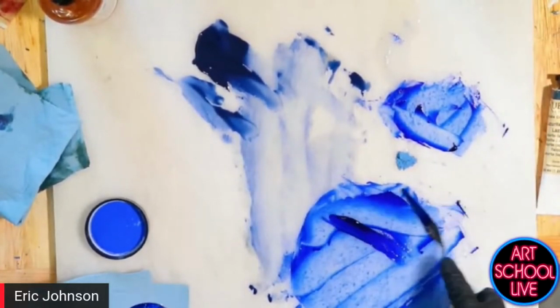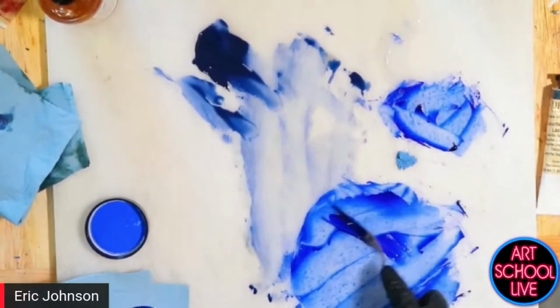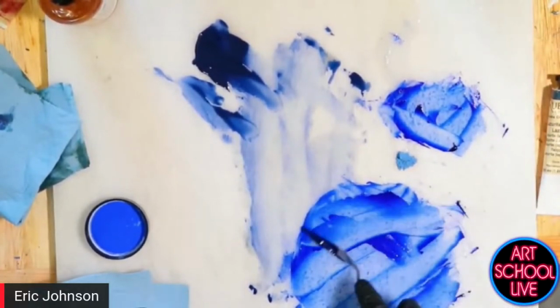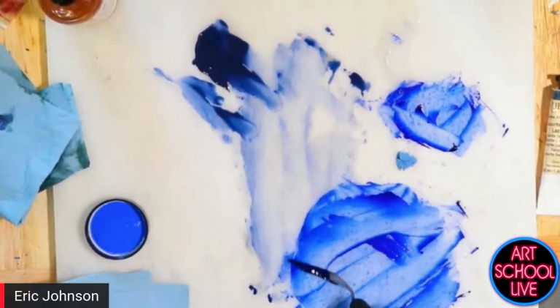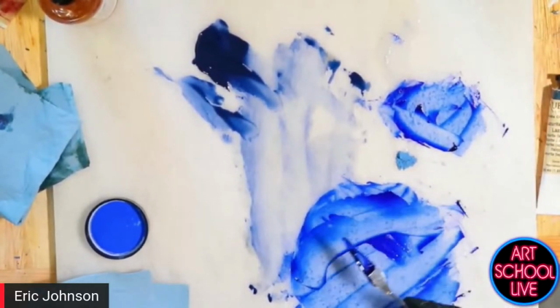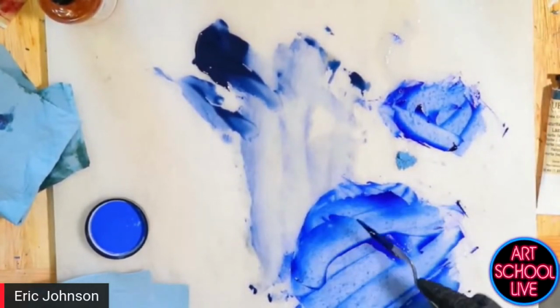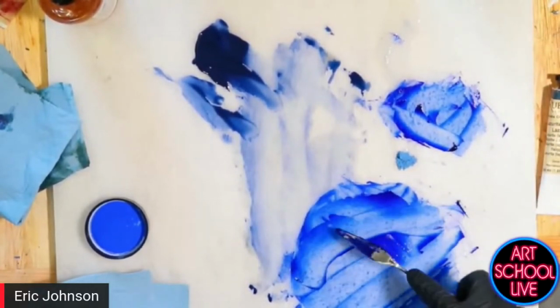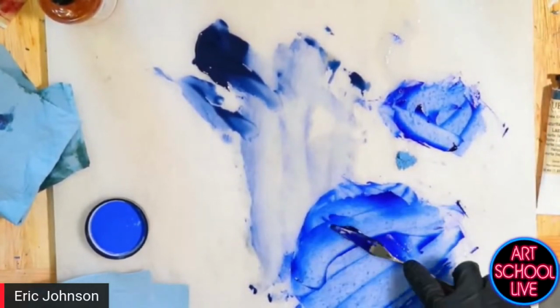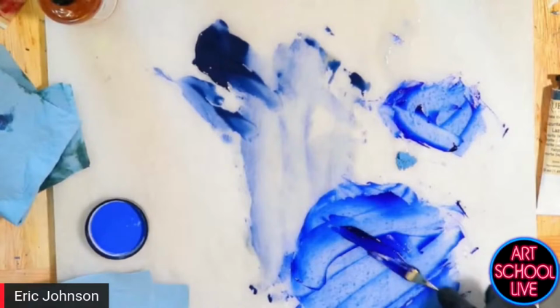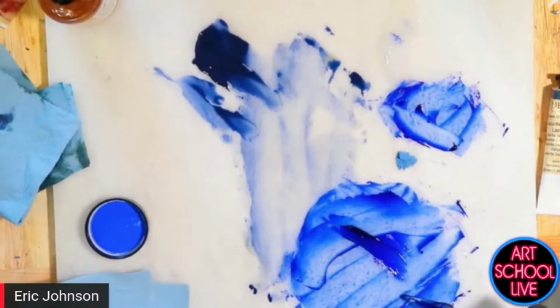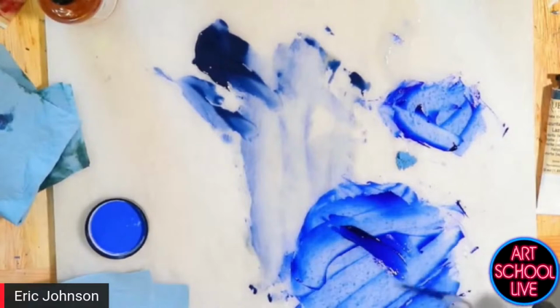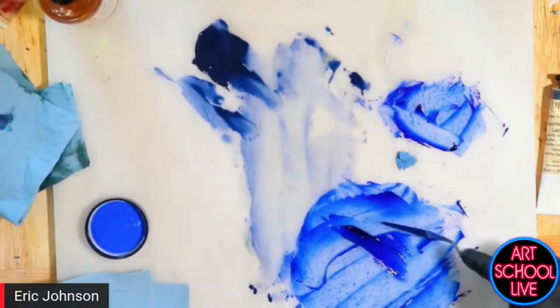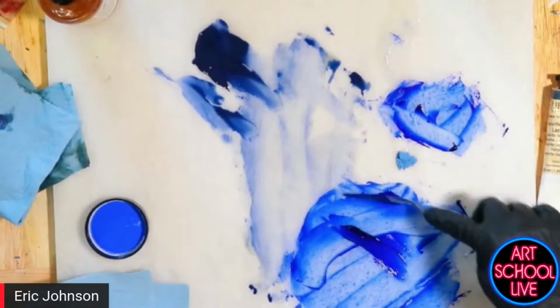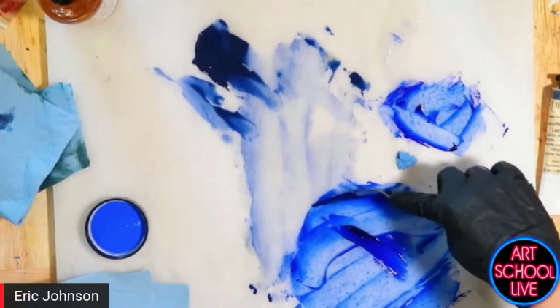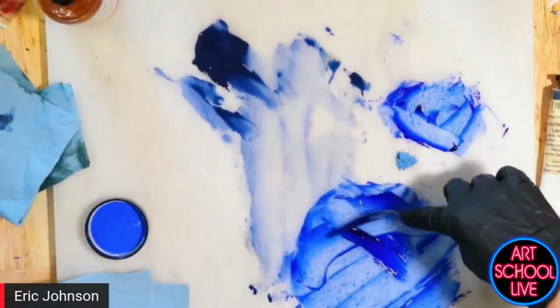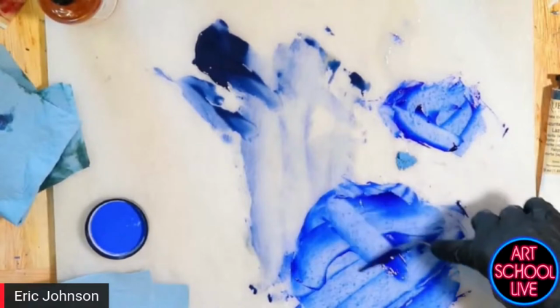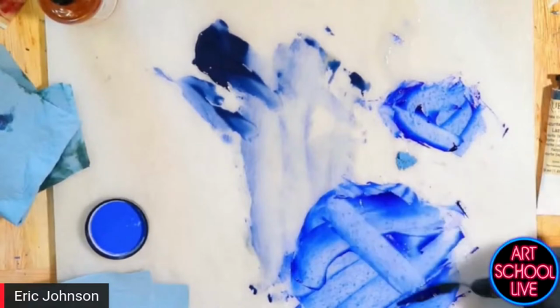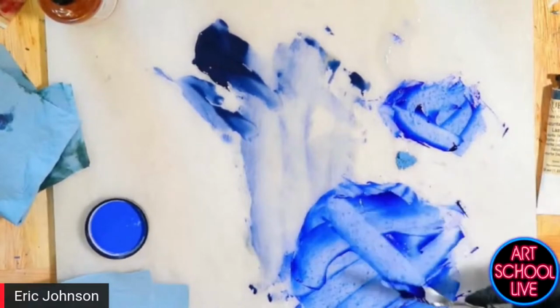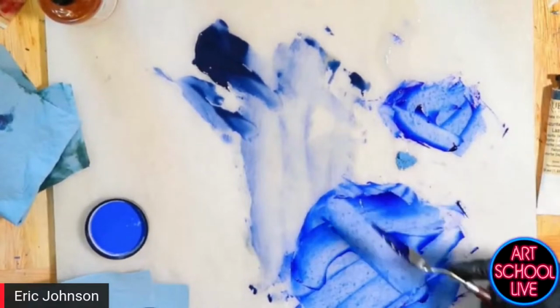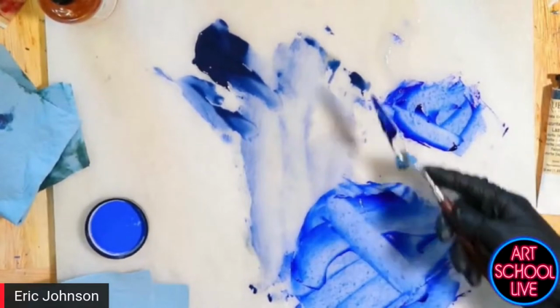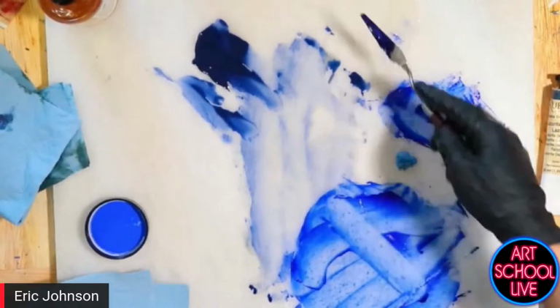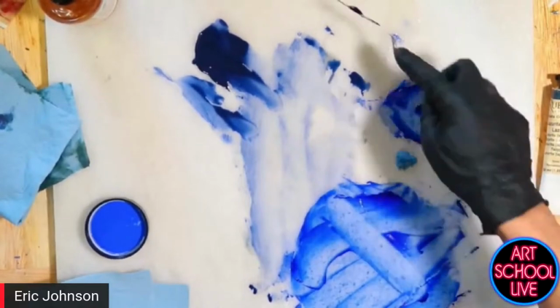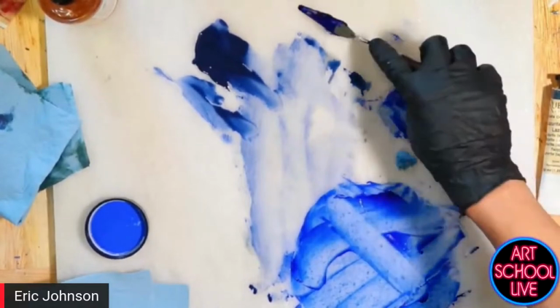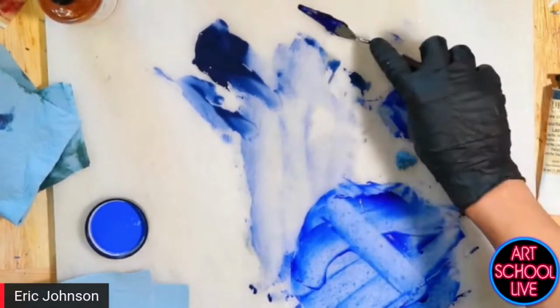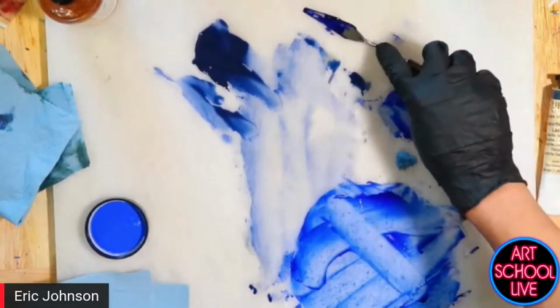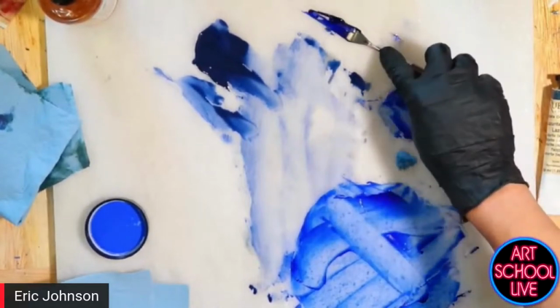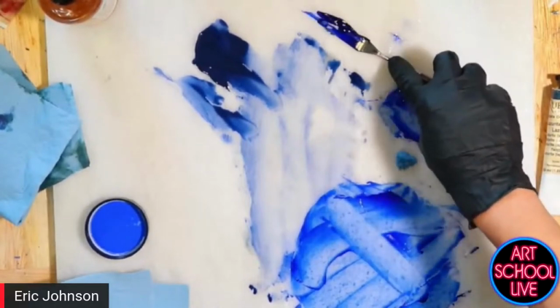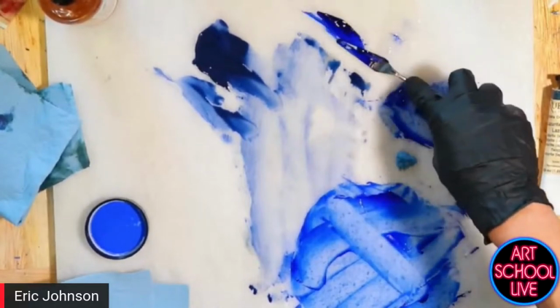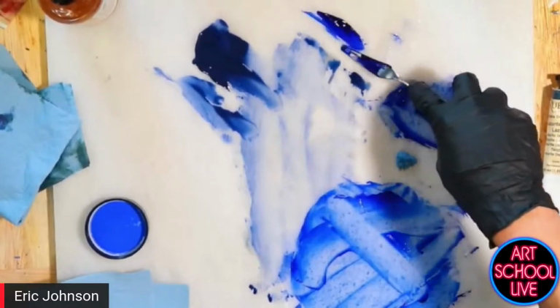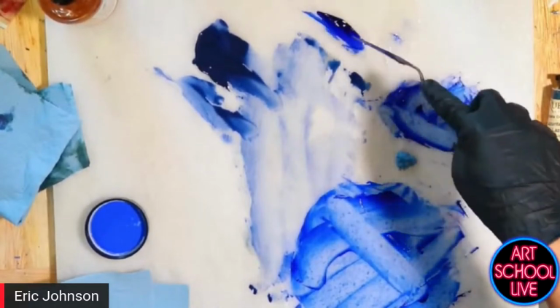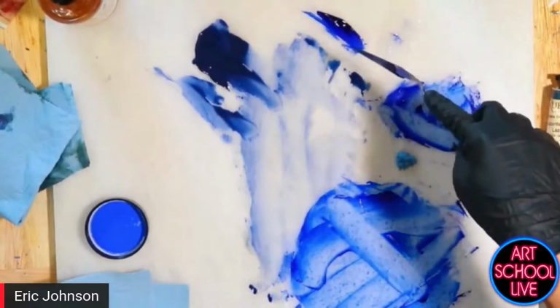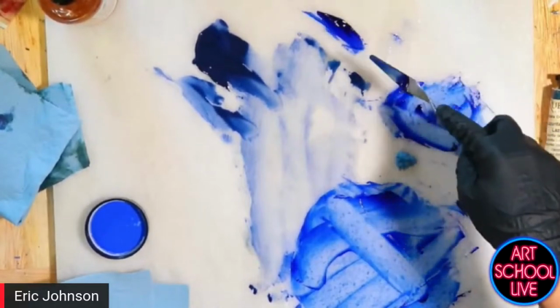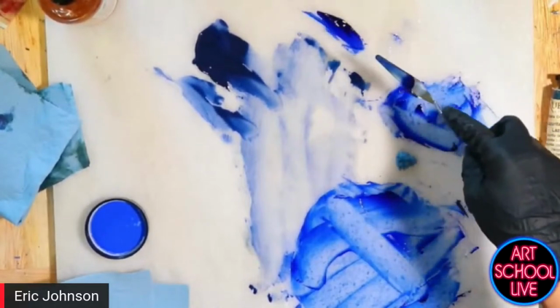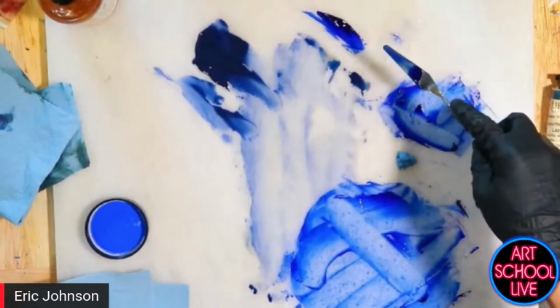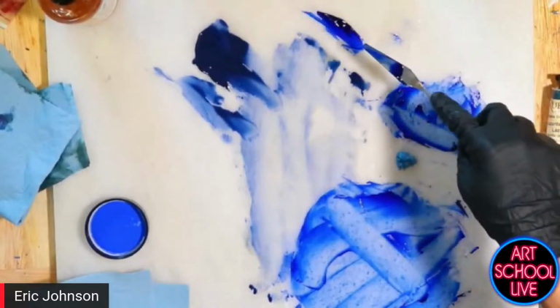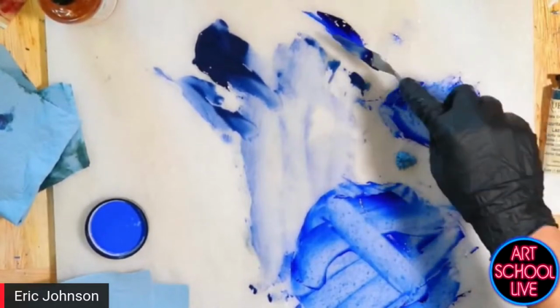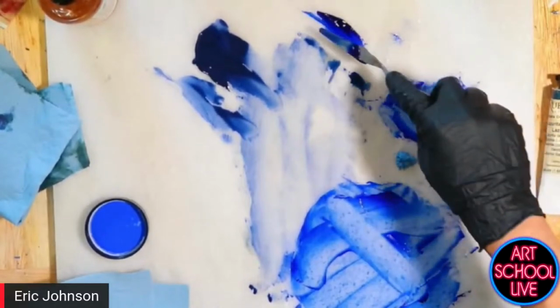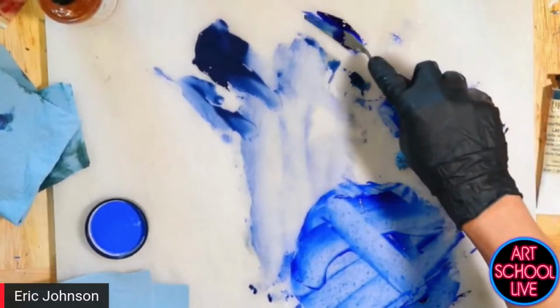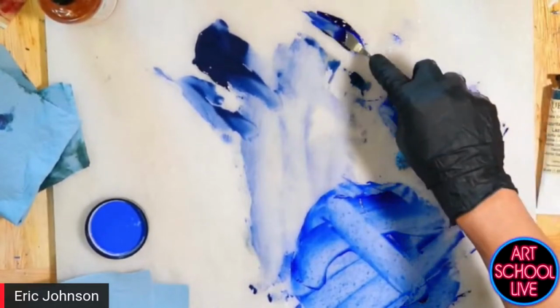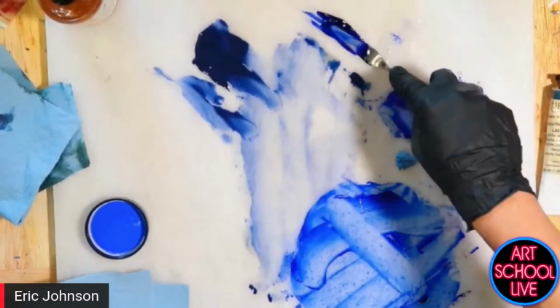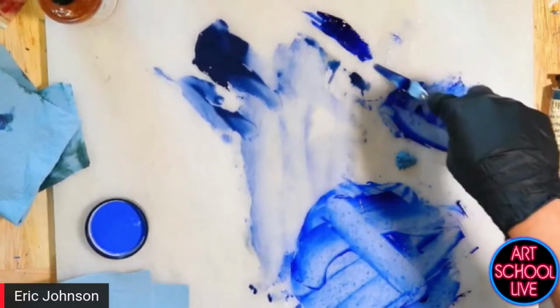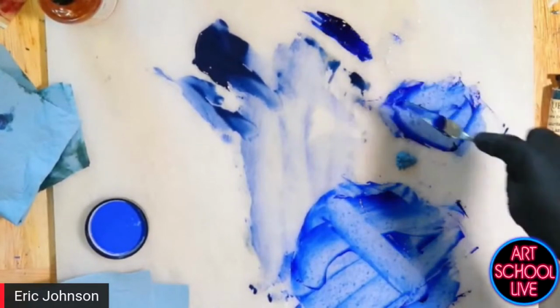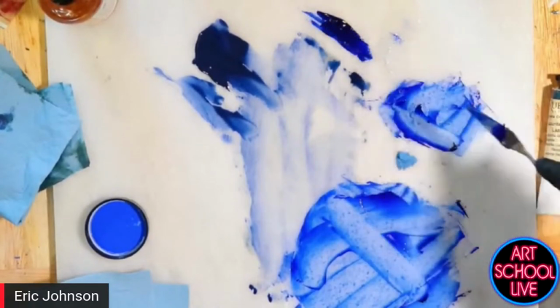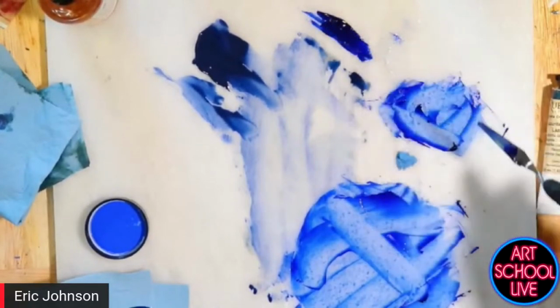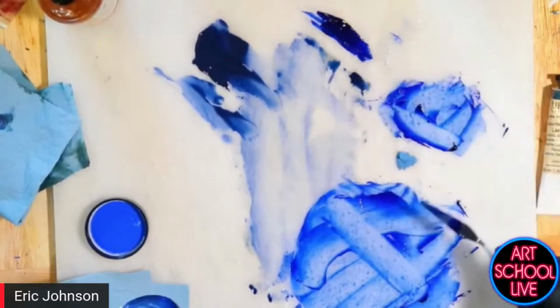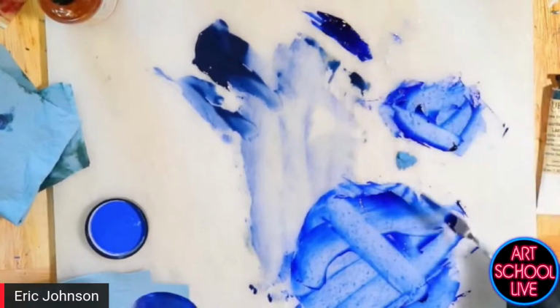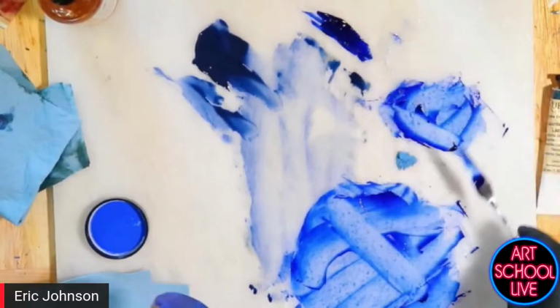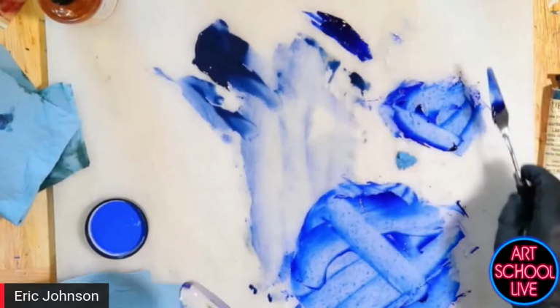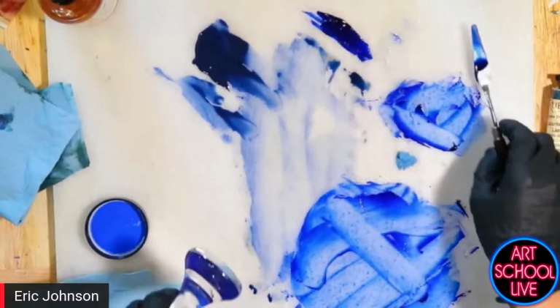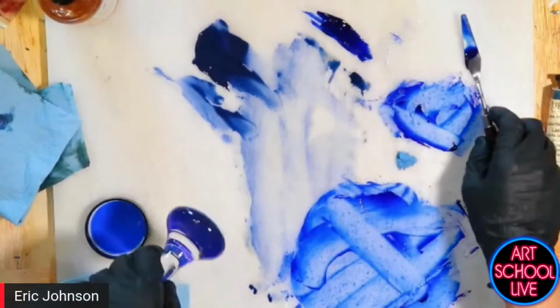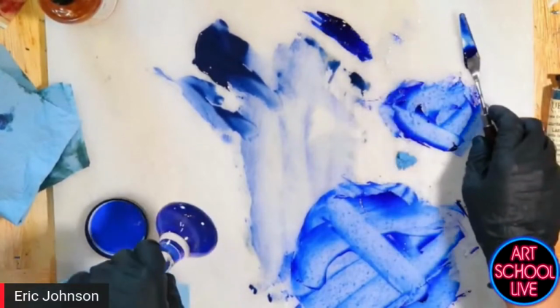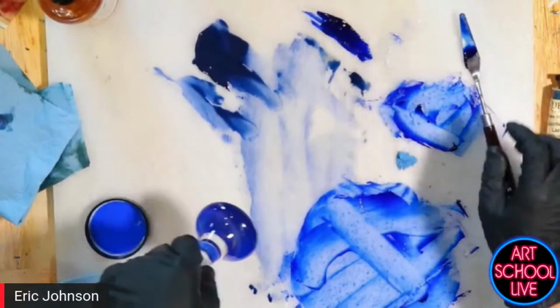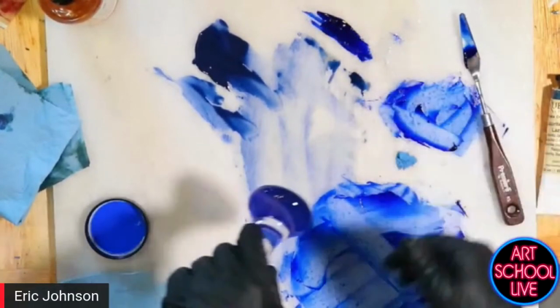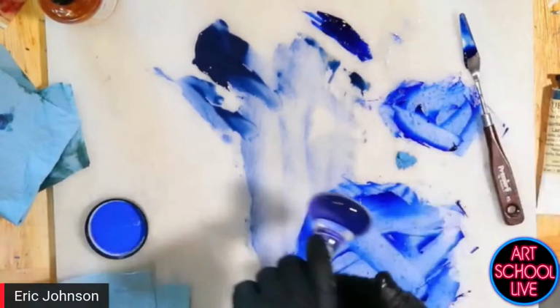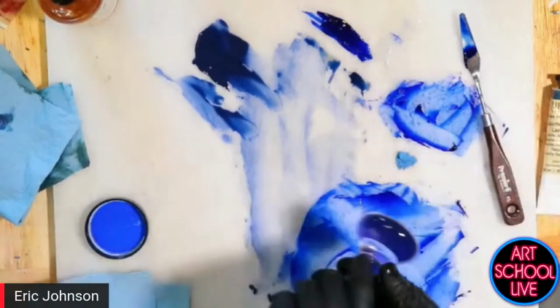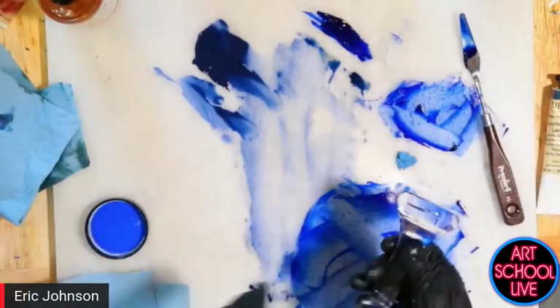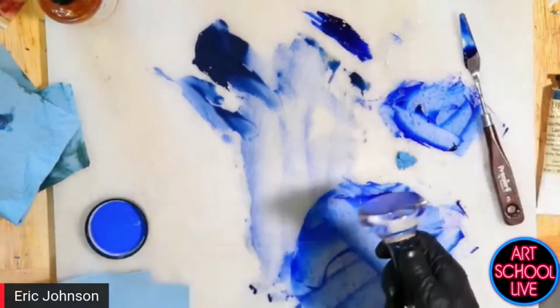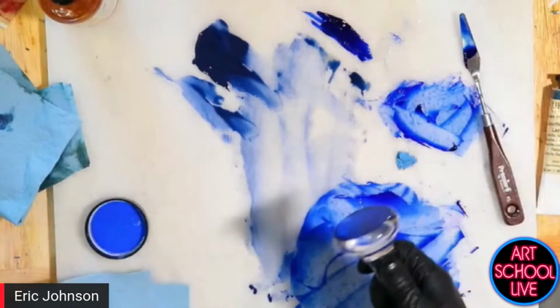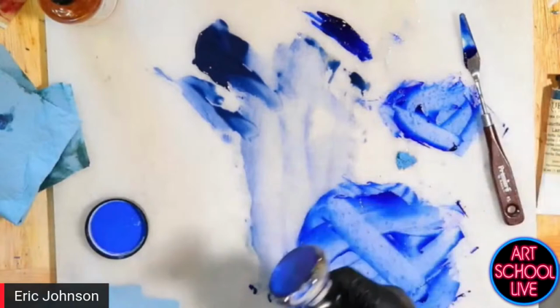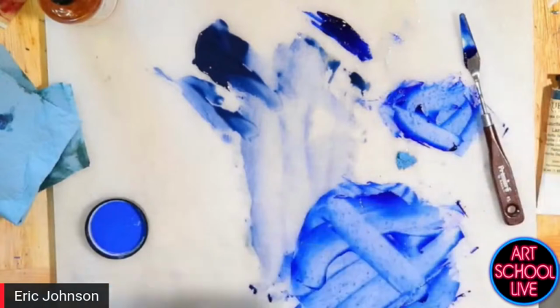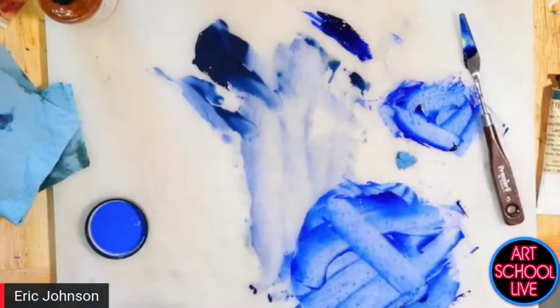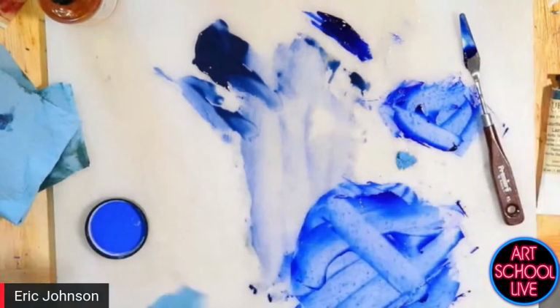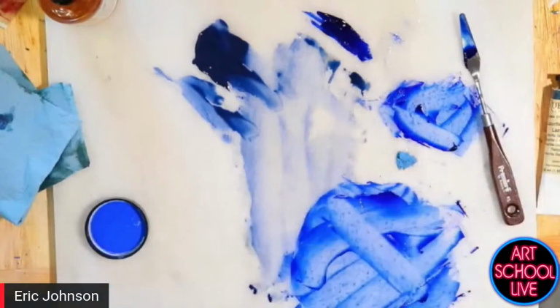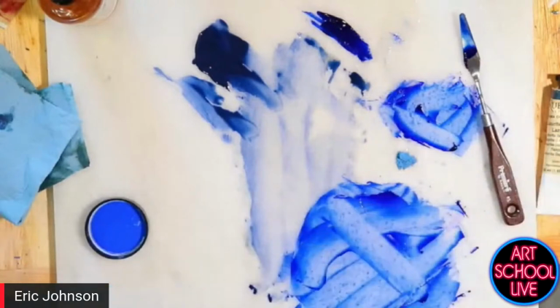So here we've got our synthetic ultramarine. I'm going to put that up here and just take a moment to wipe down.